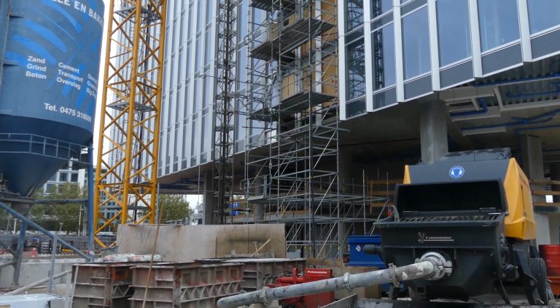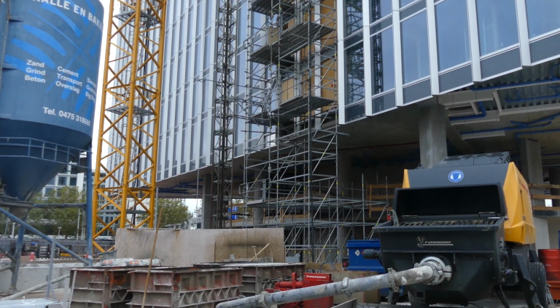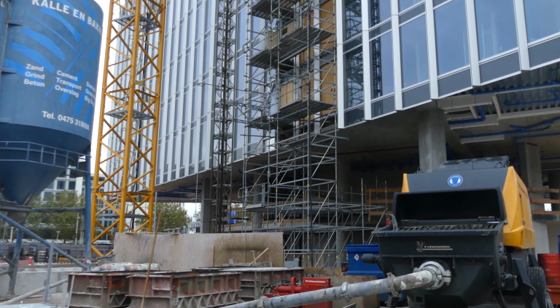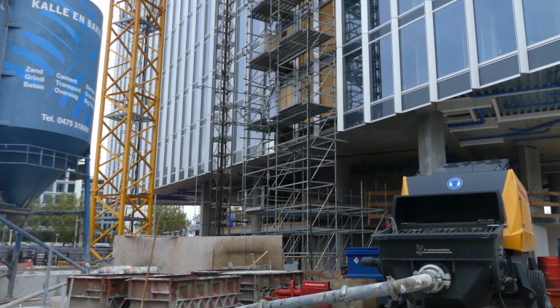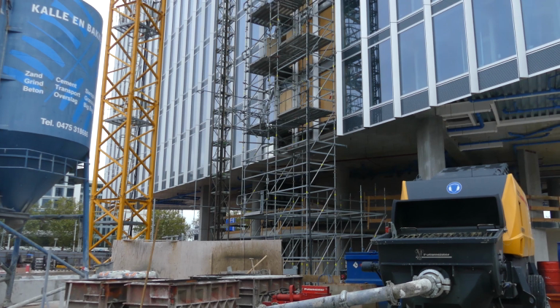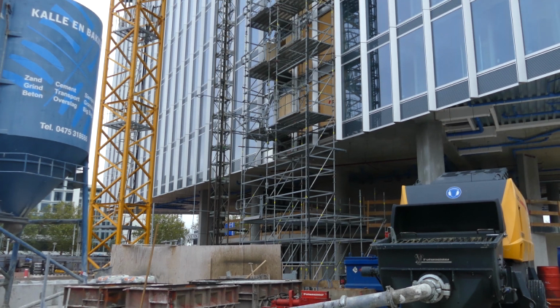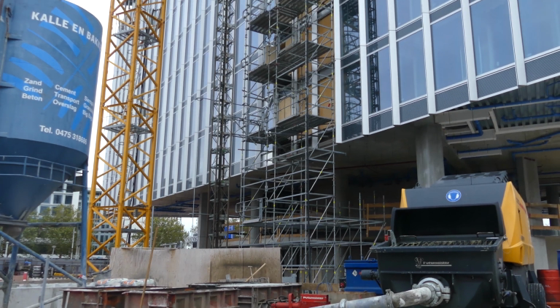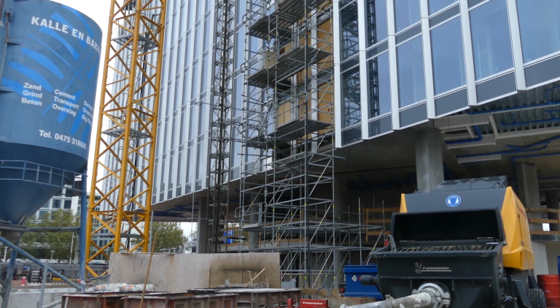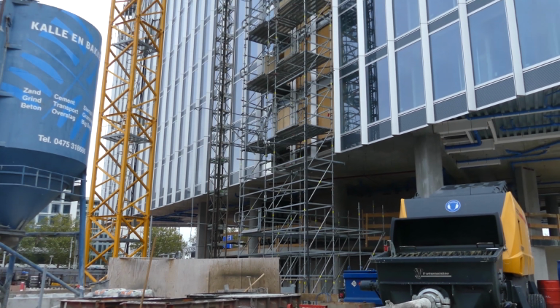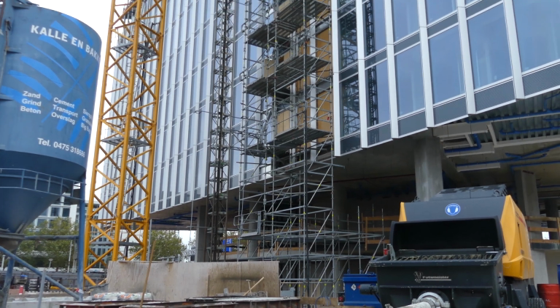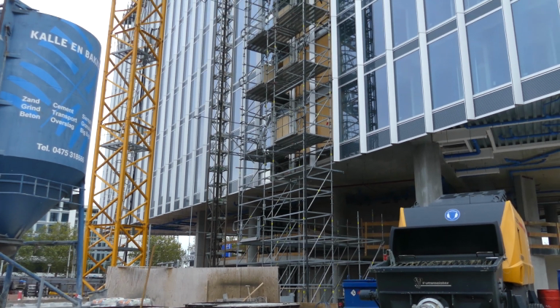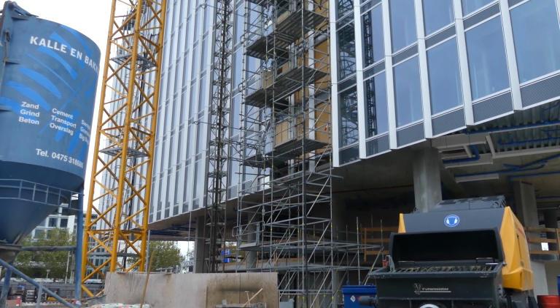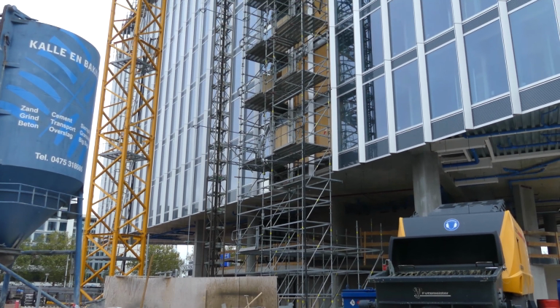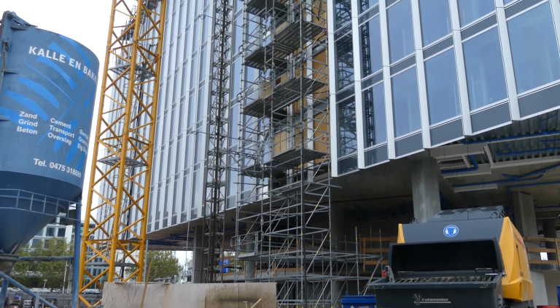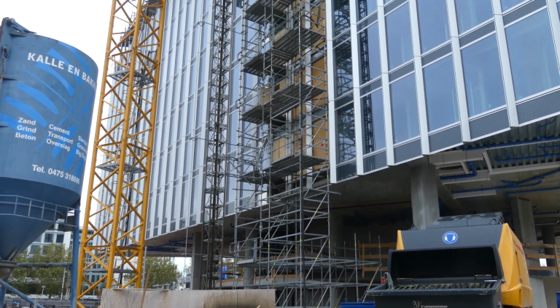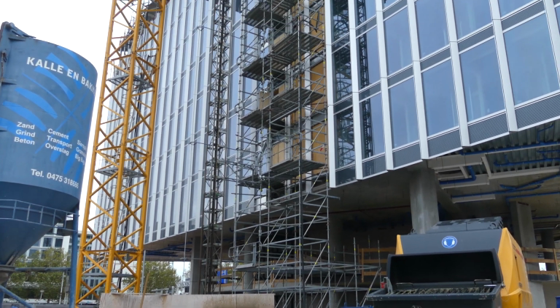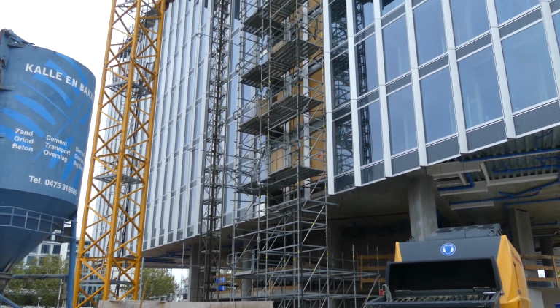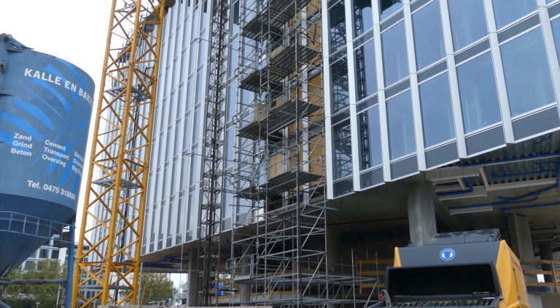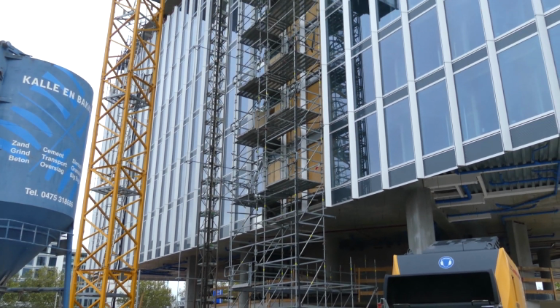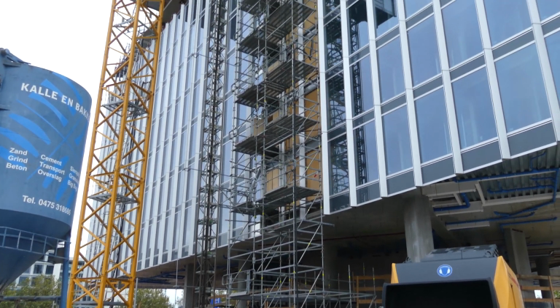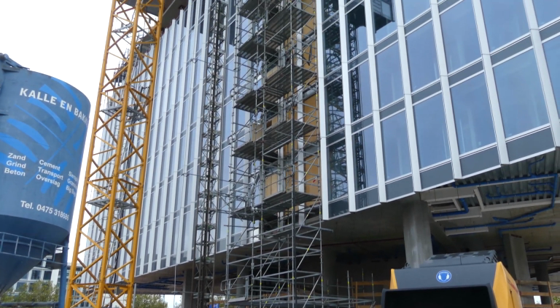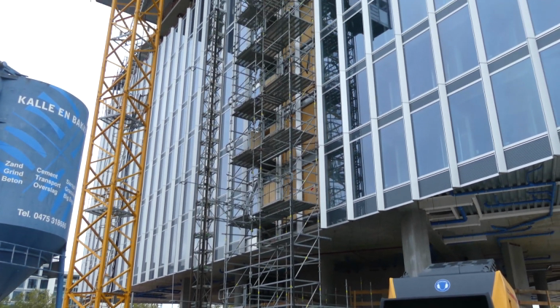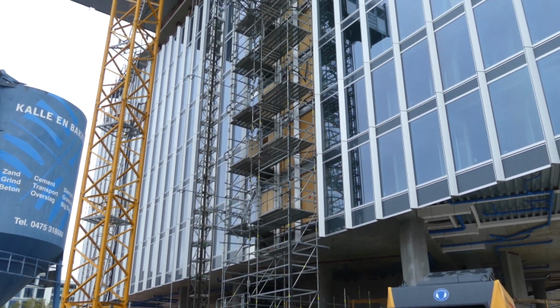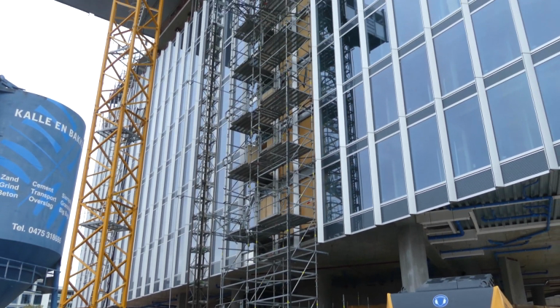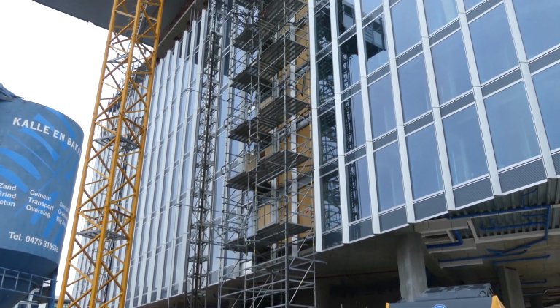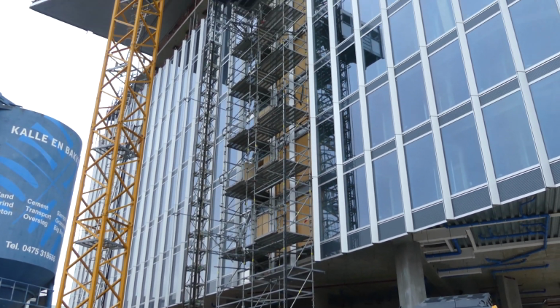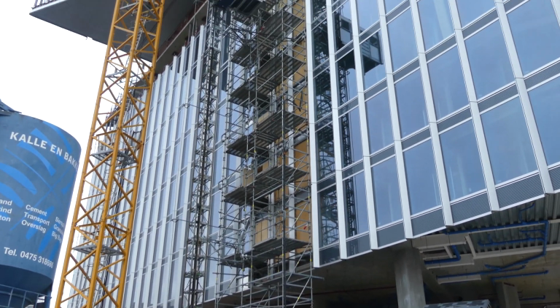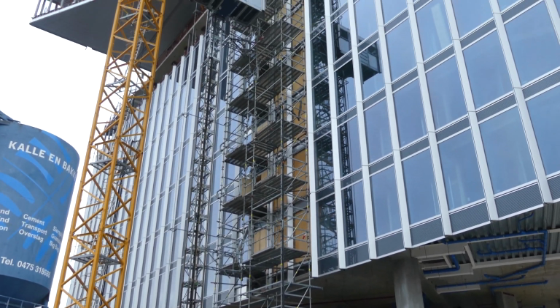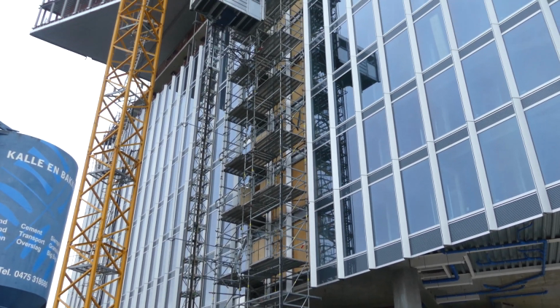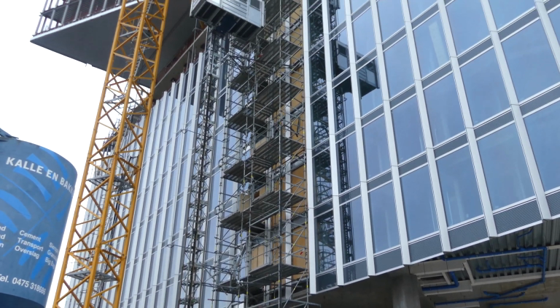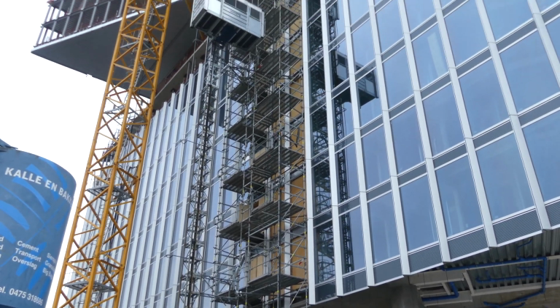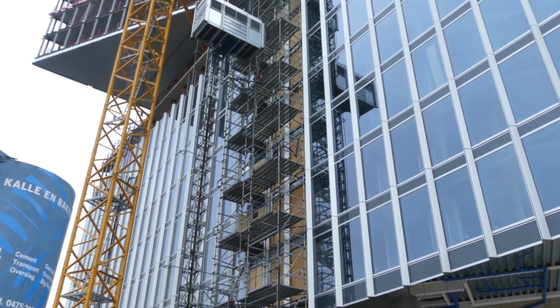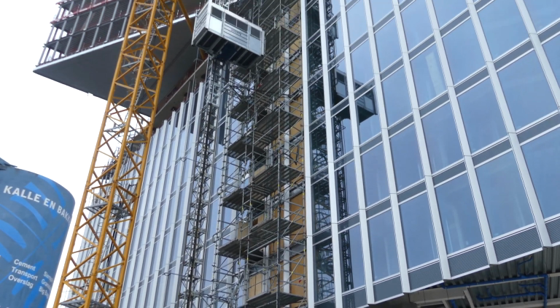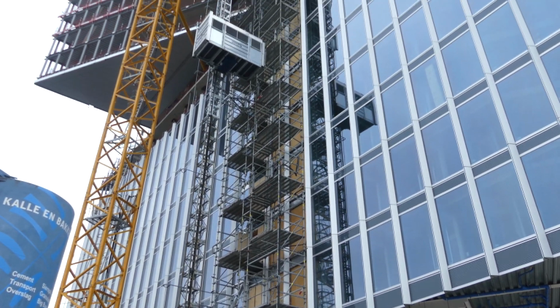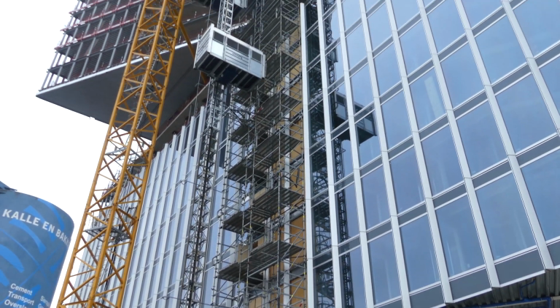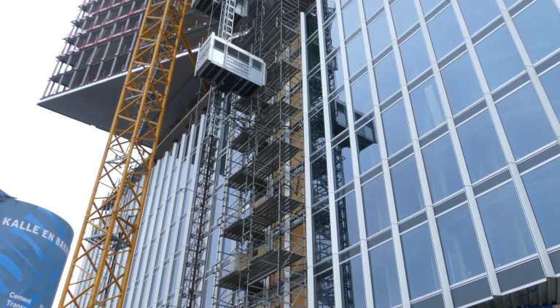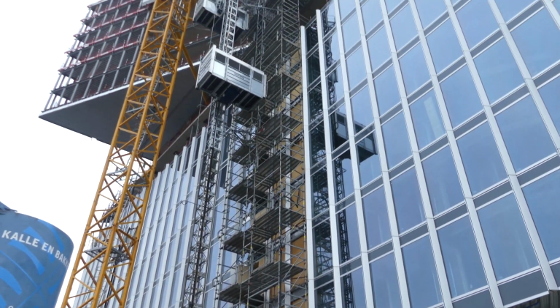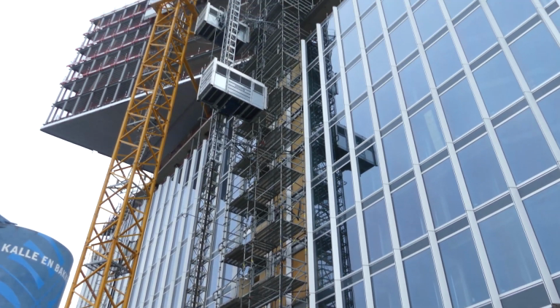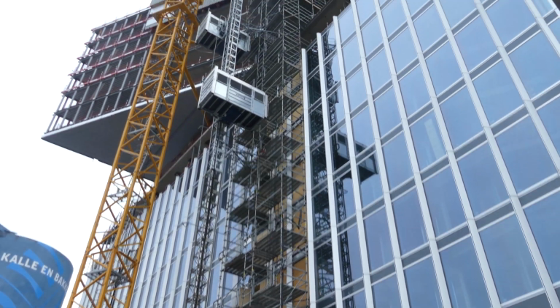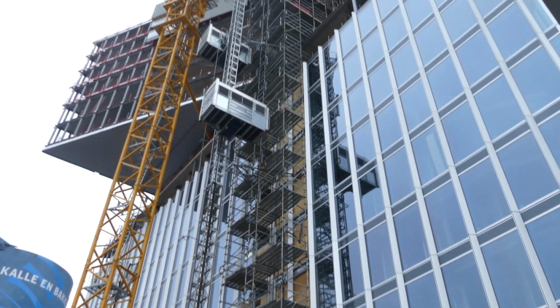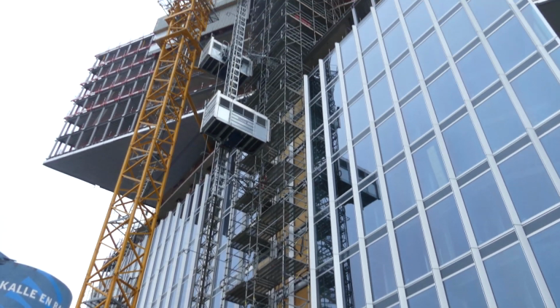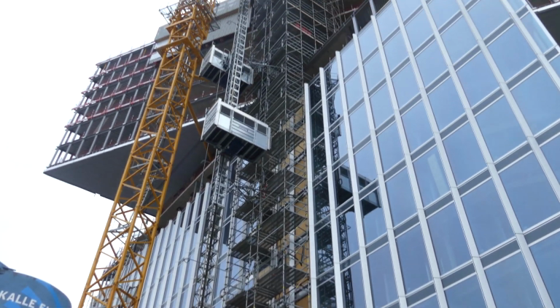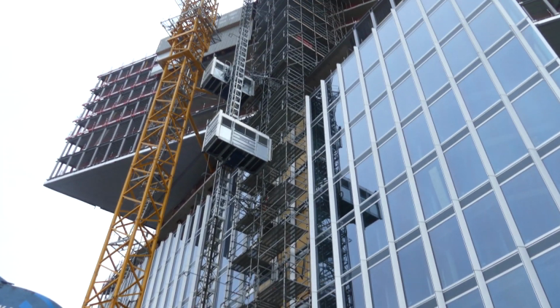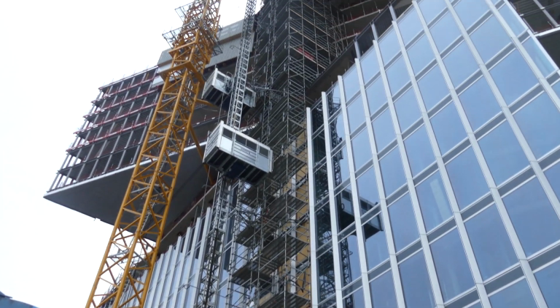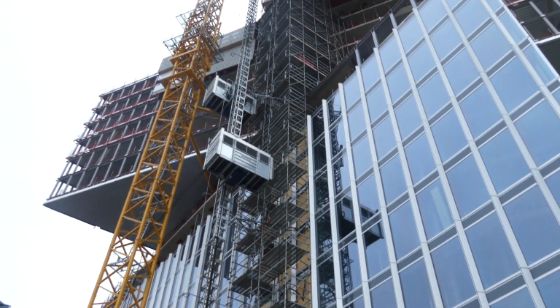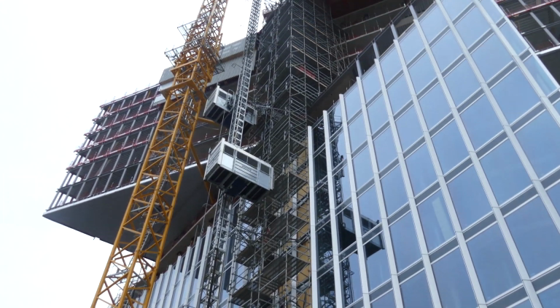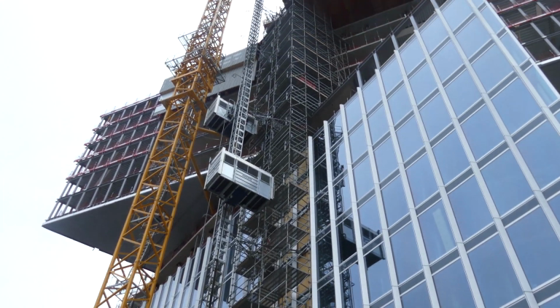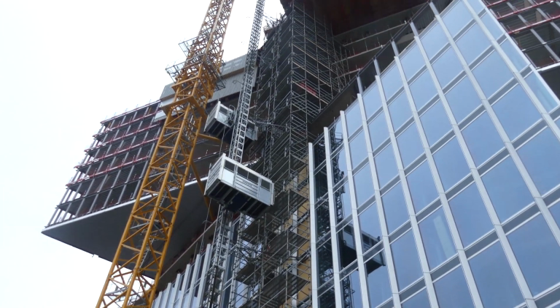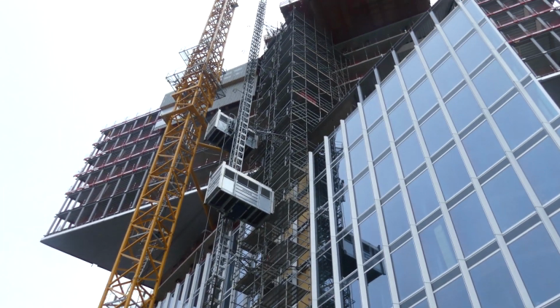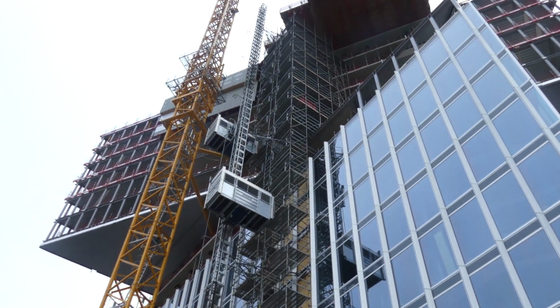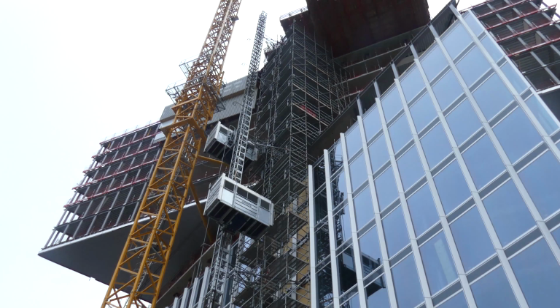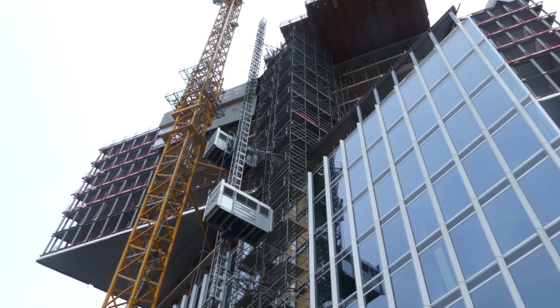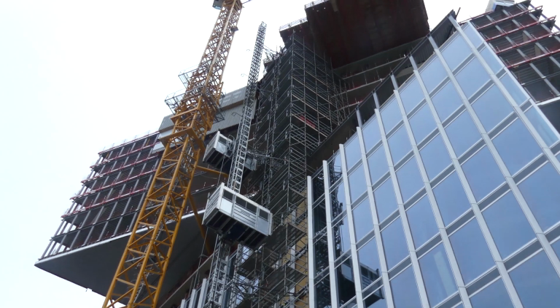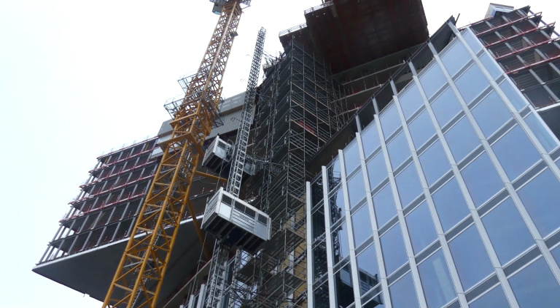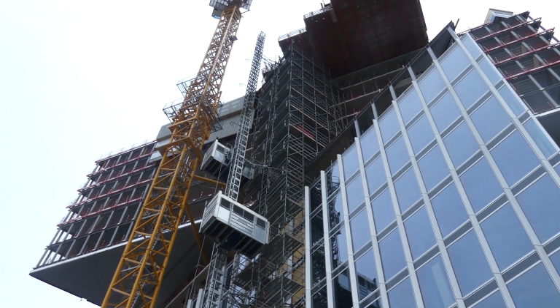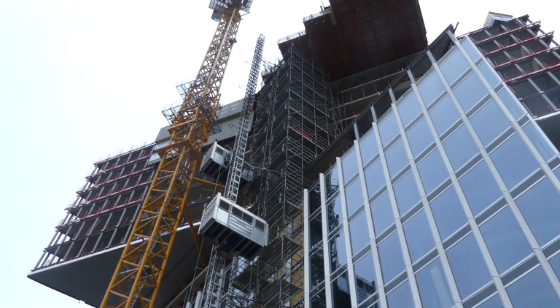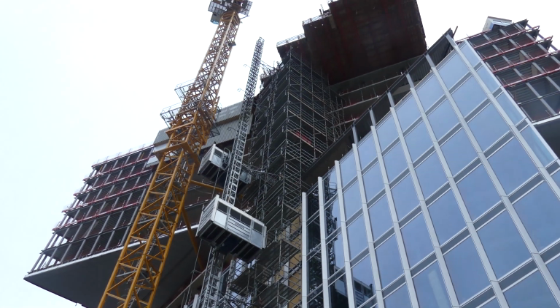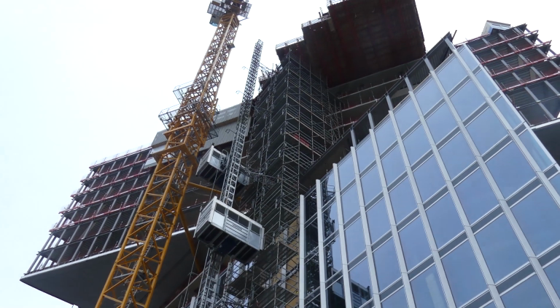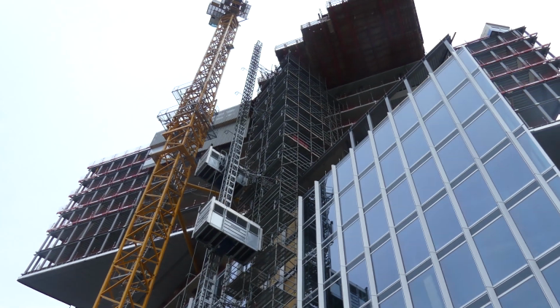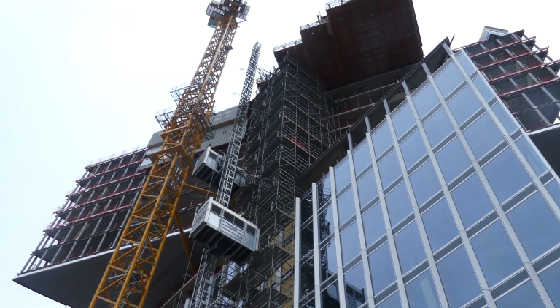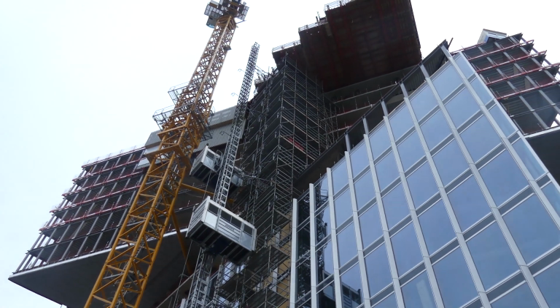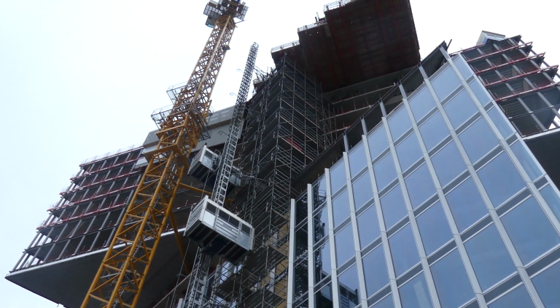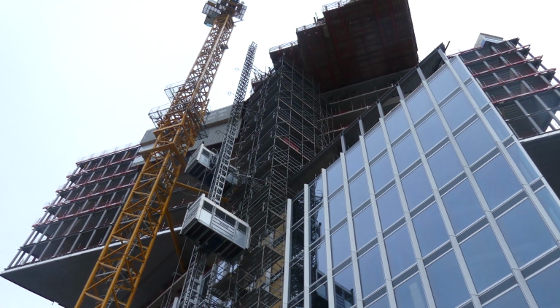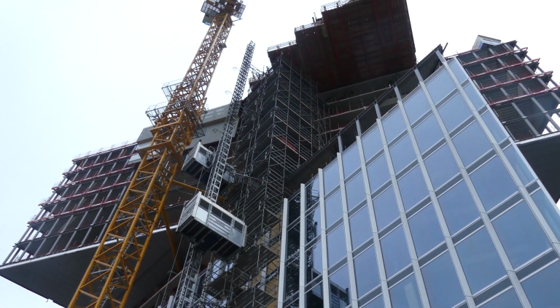Once finished, the new NH Hotel Amsterdam RAI will be a fine place to visit, with rooms on solid flooring of course.